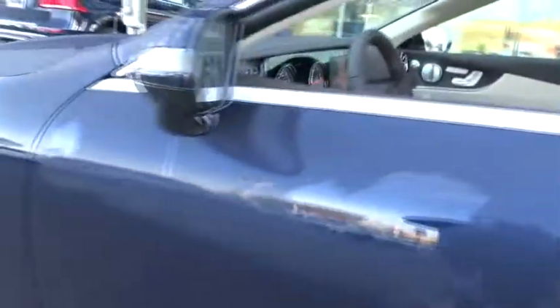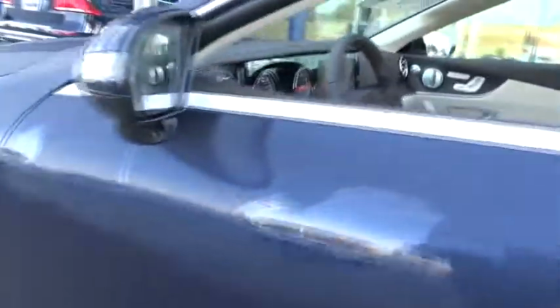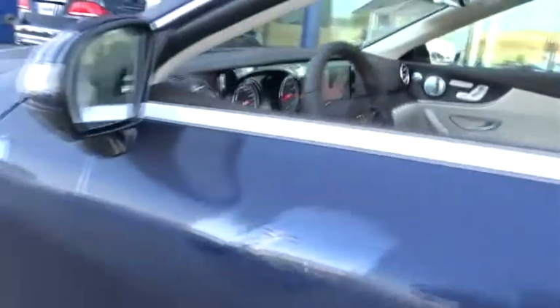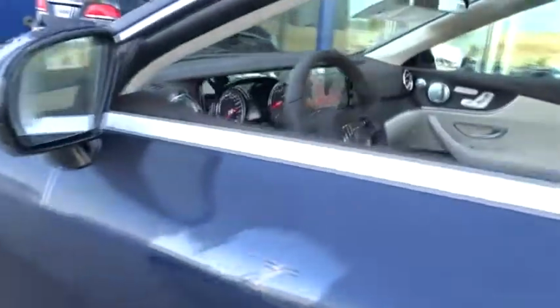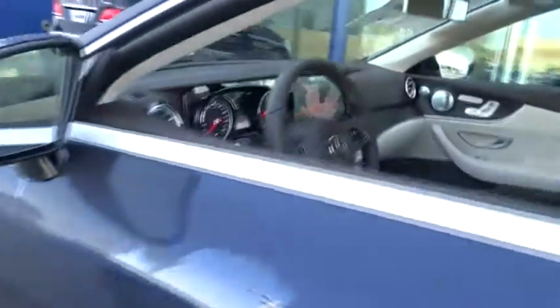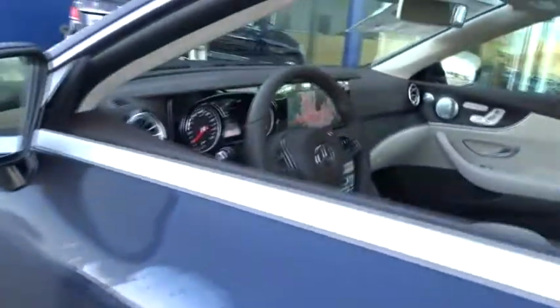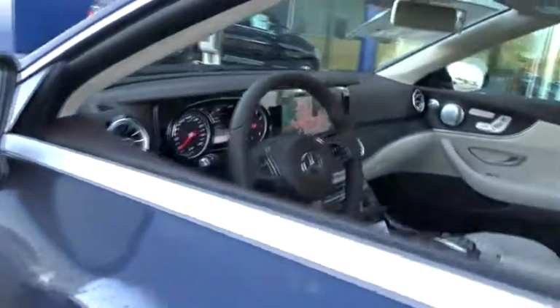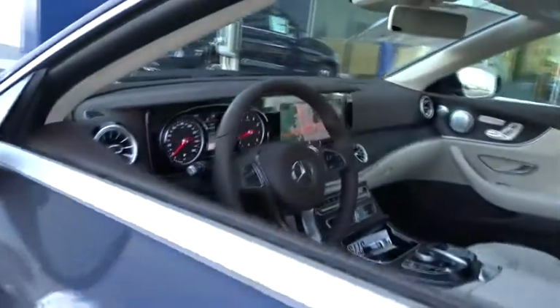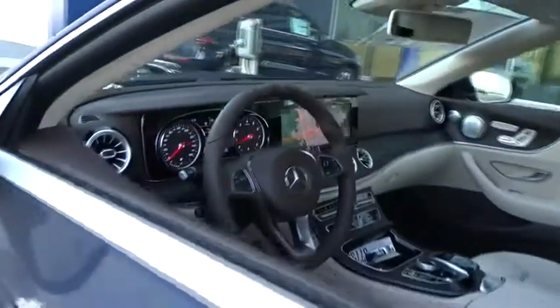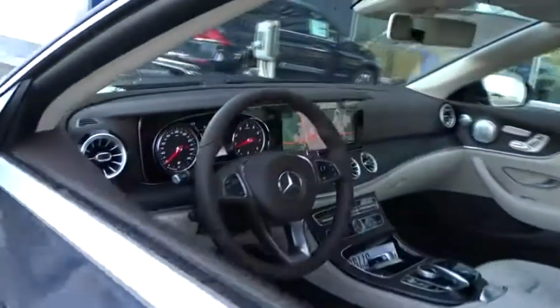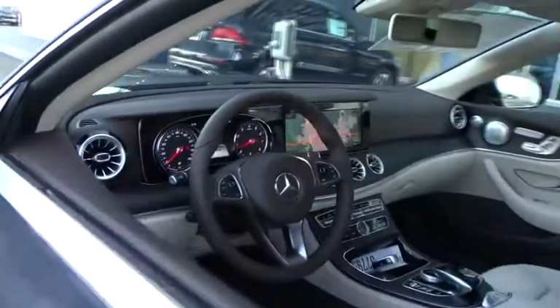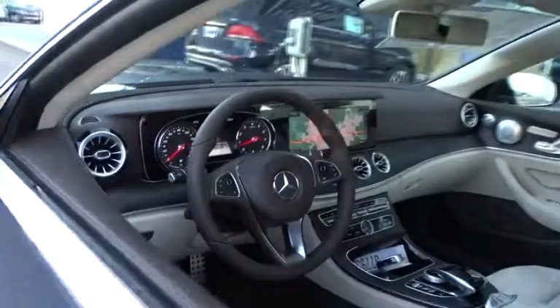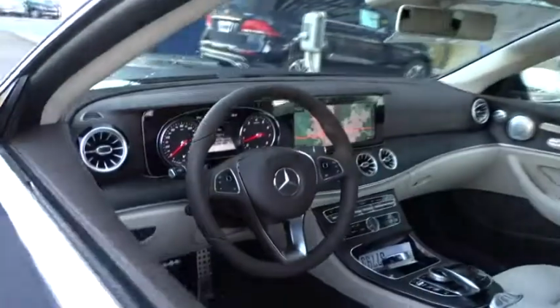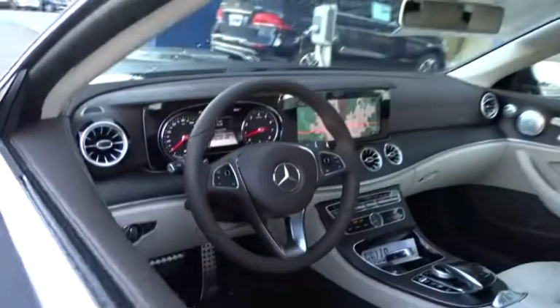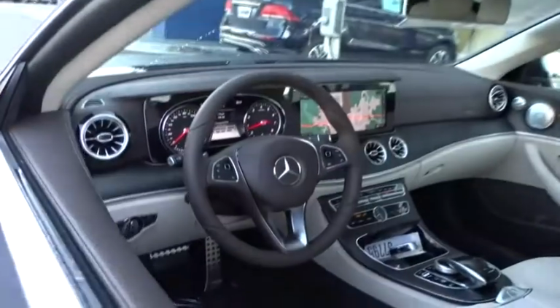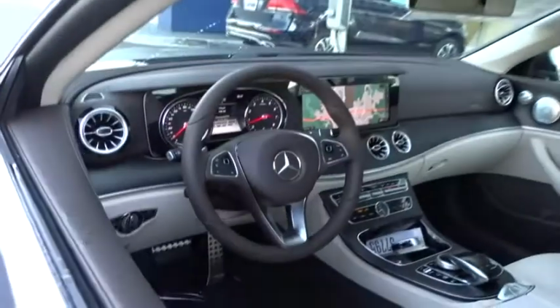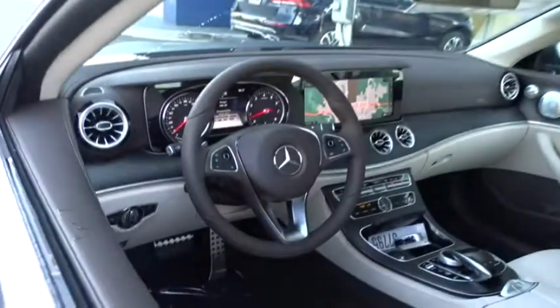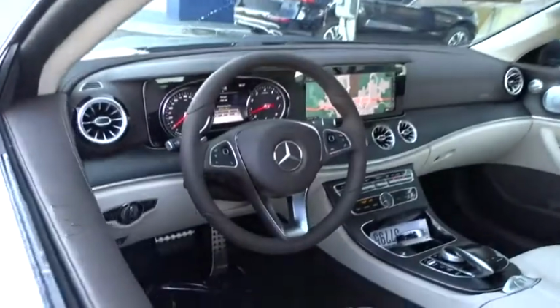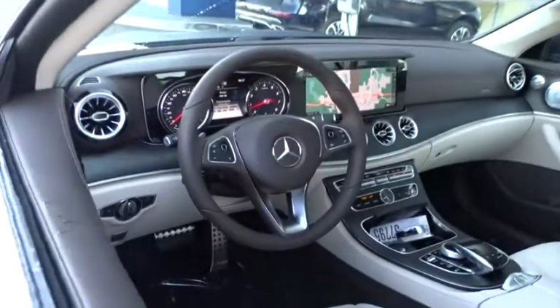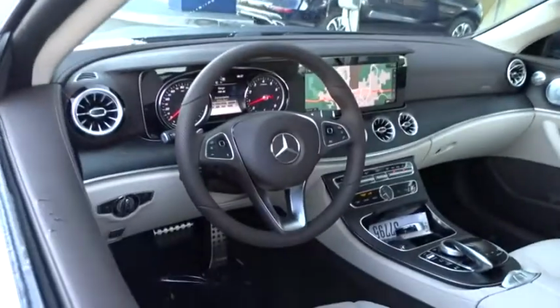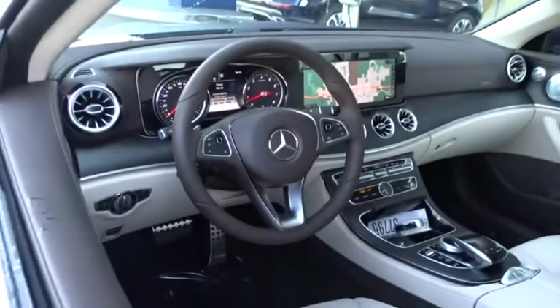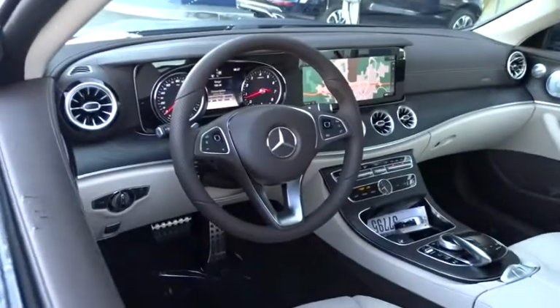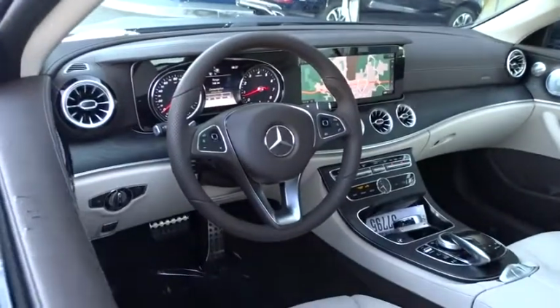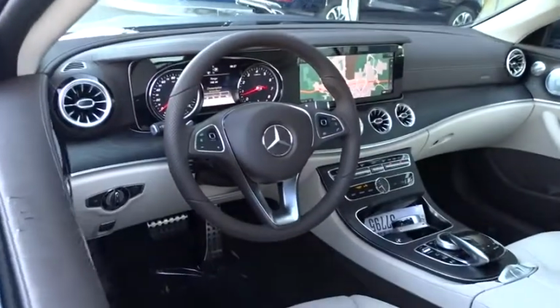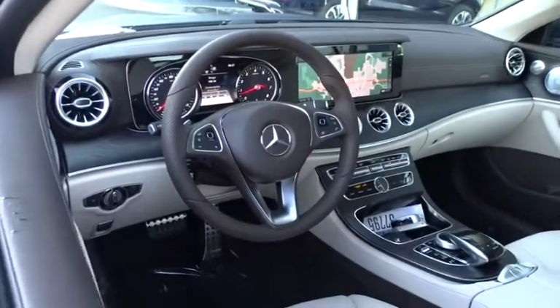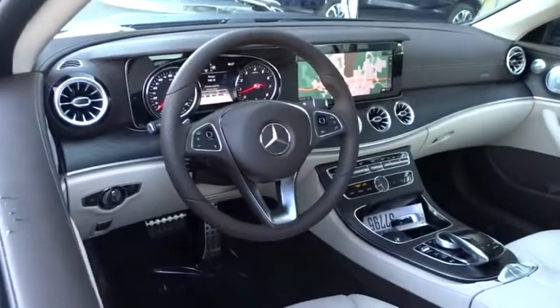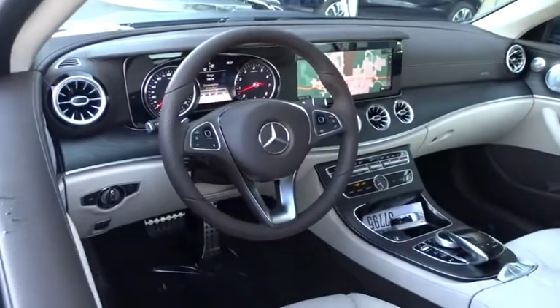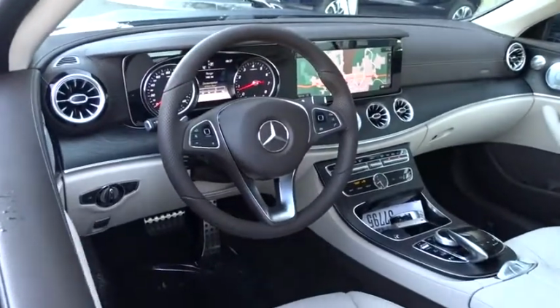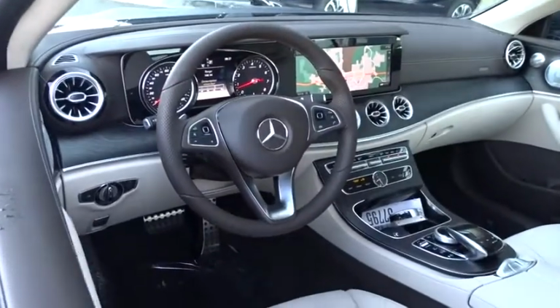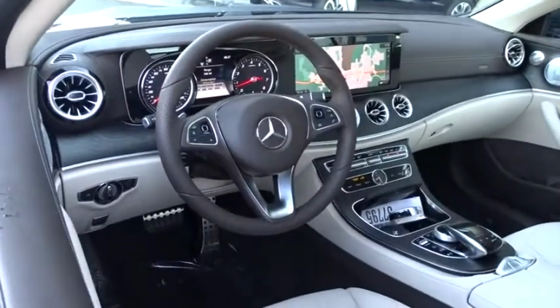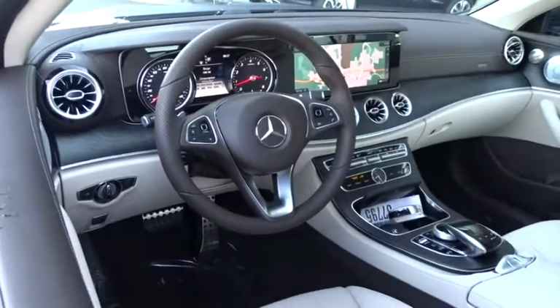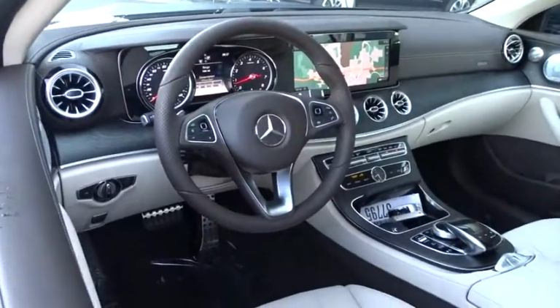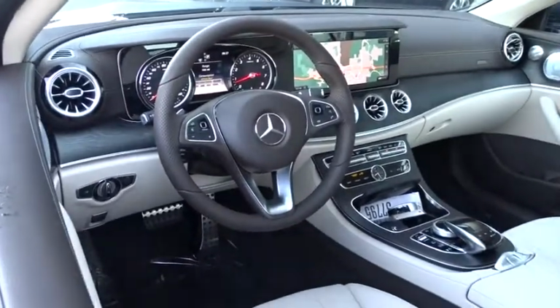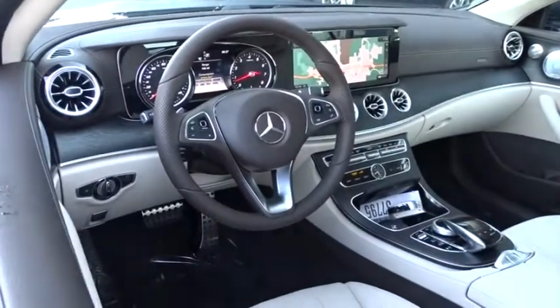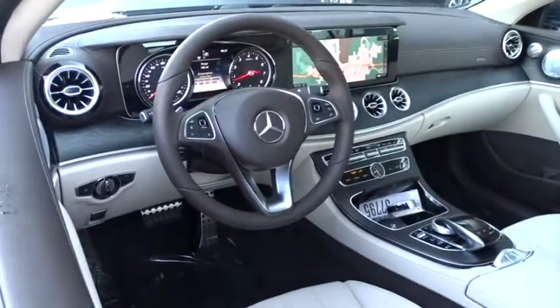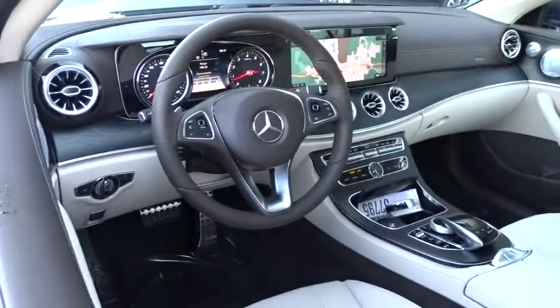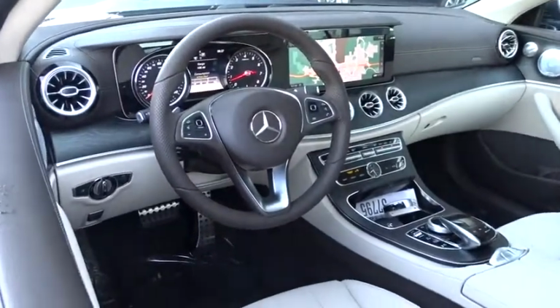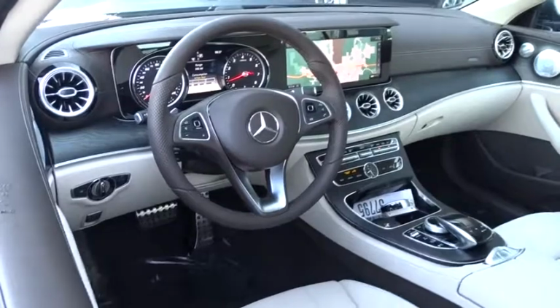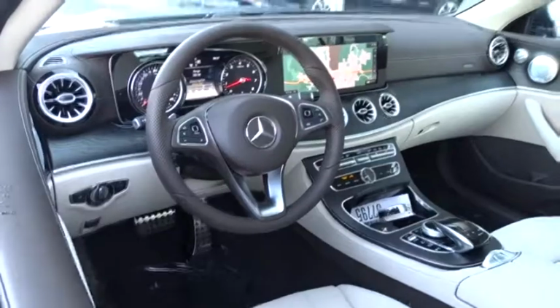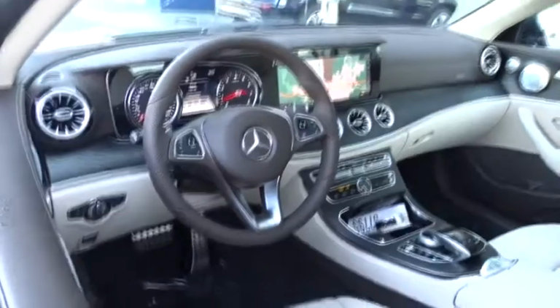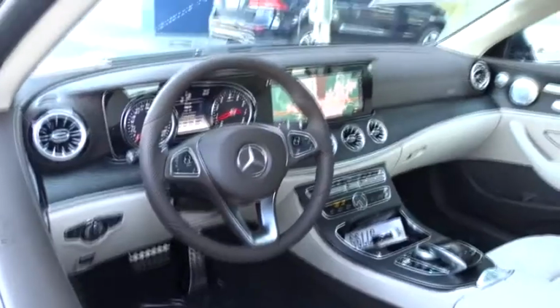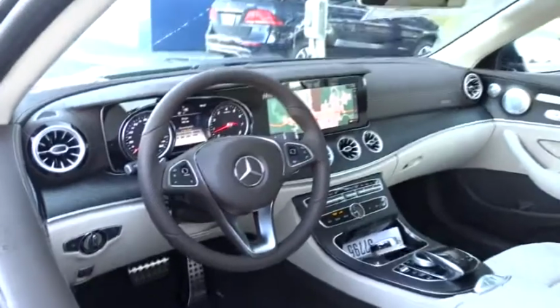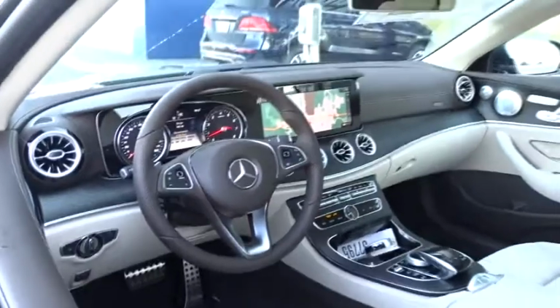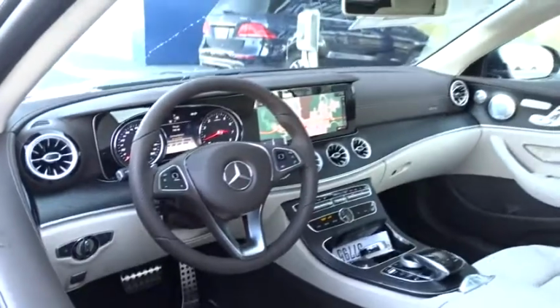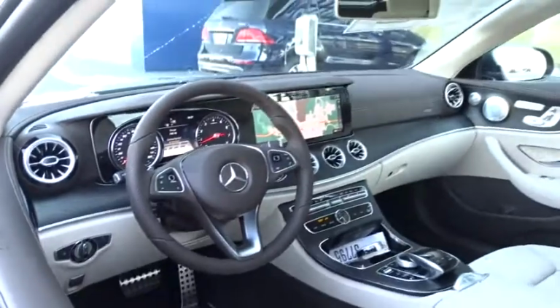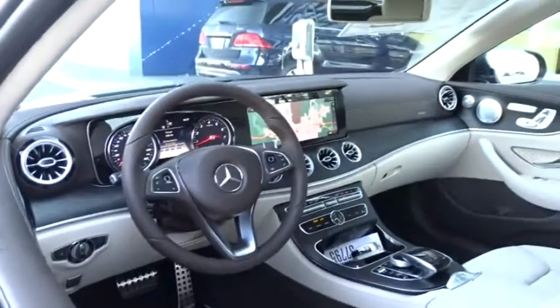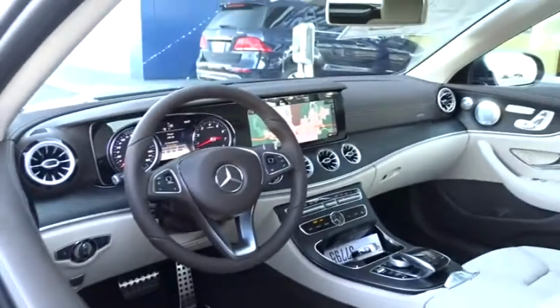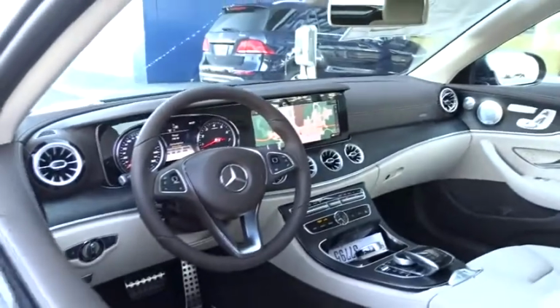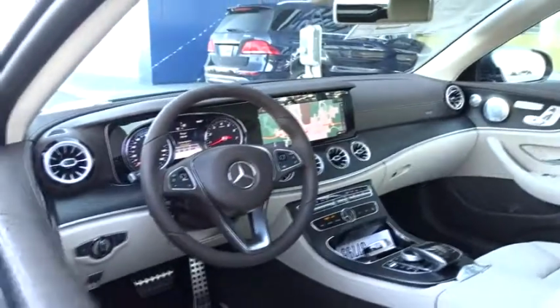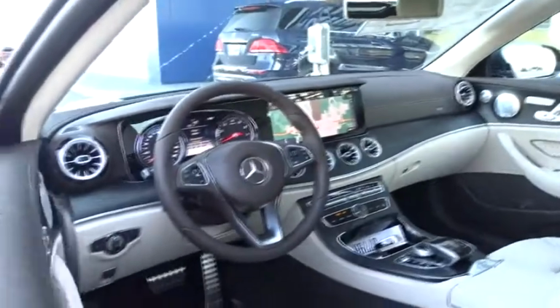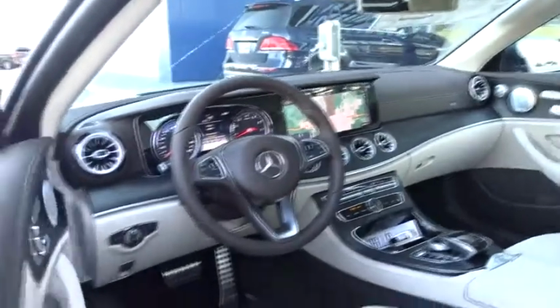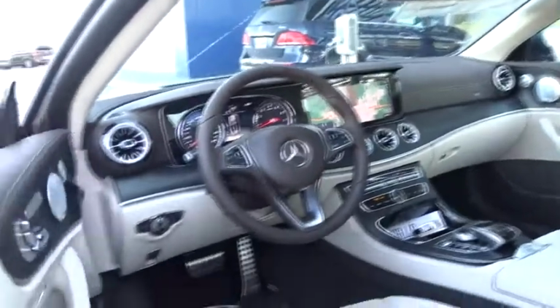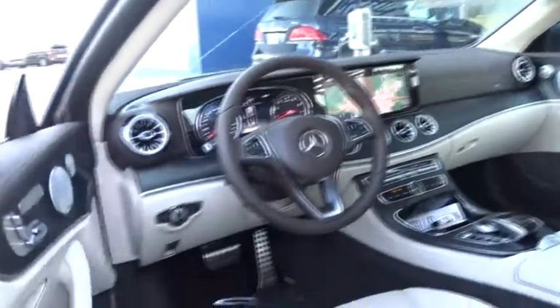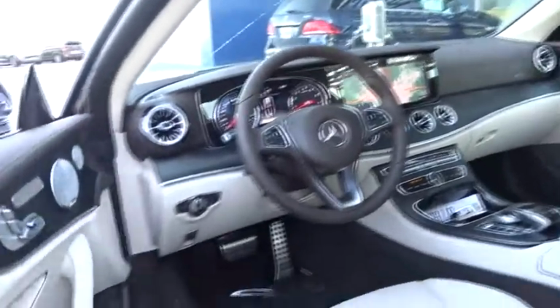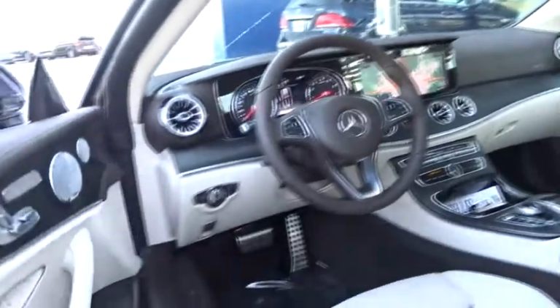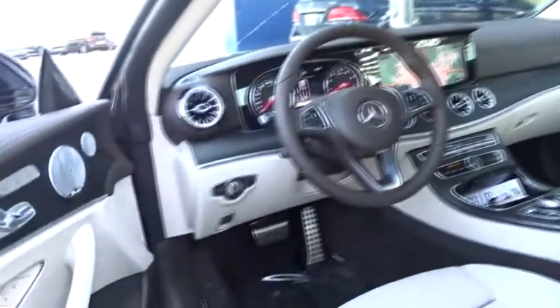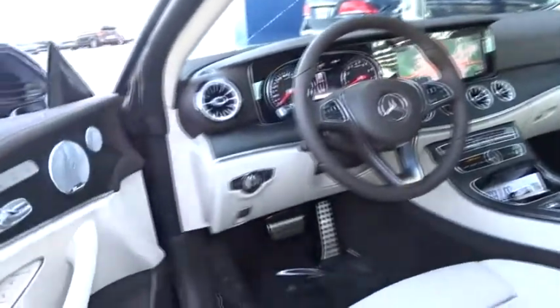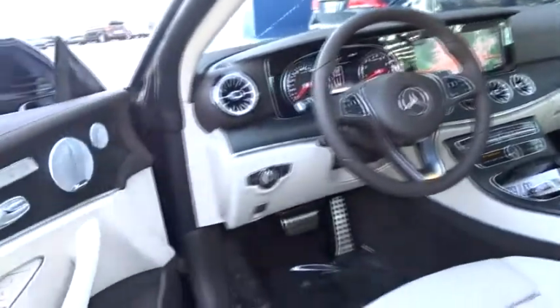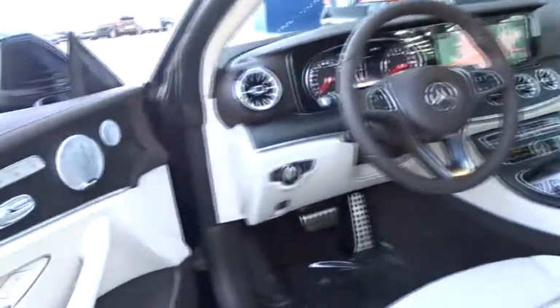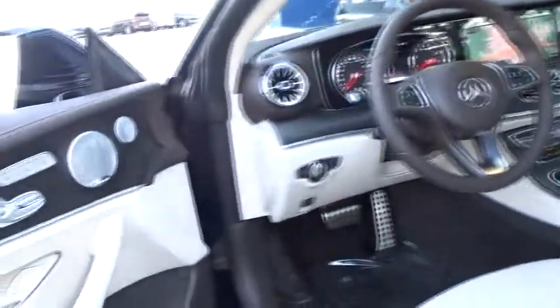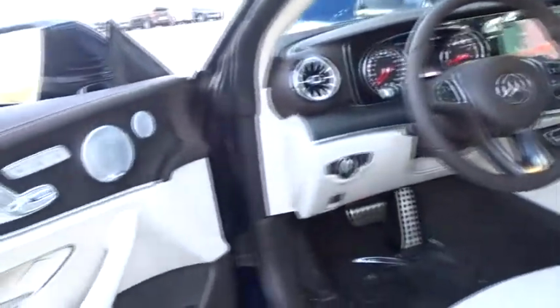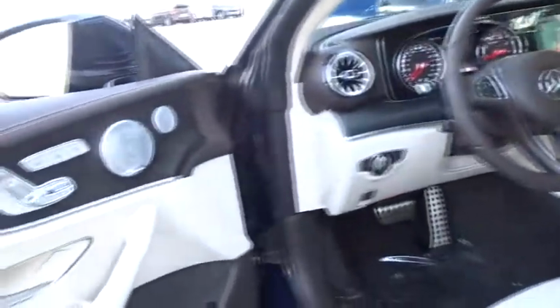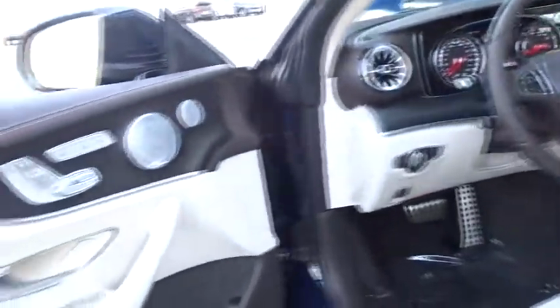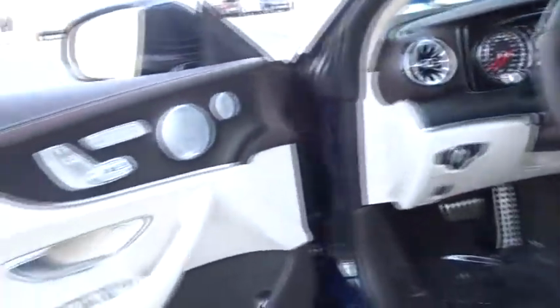Keyless start, floor mats, aluminum wheels, universal garage door opener. Come see the car for yourself.